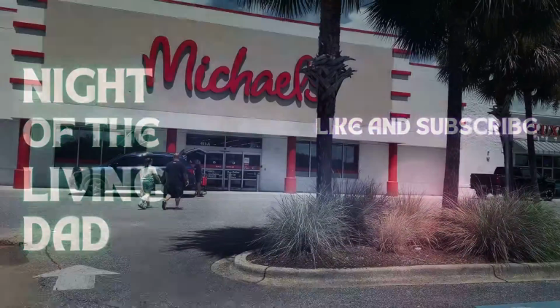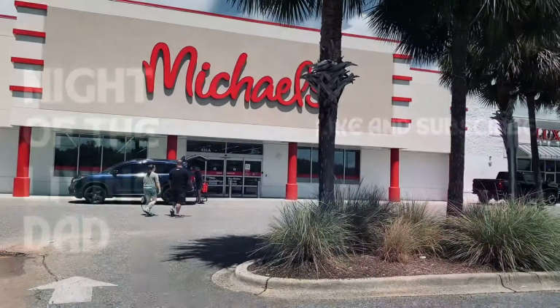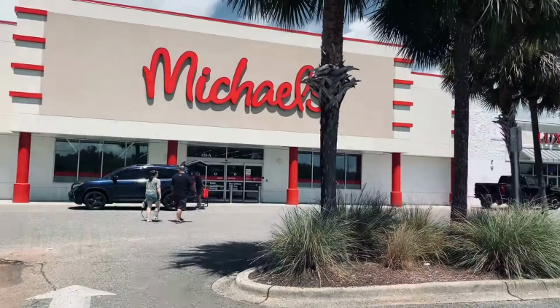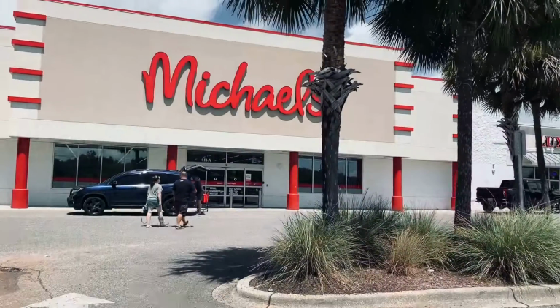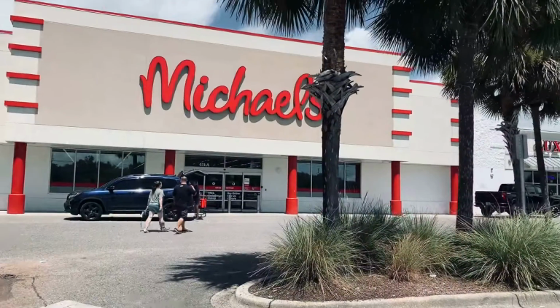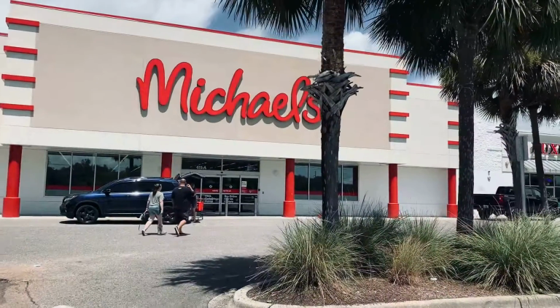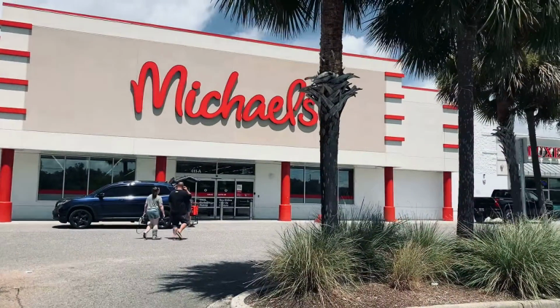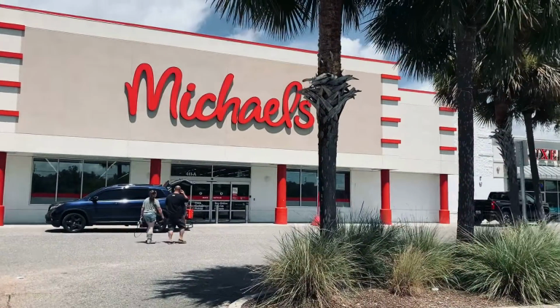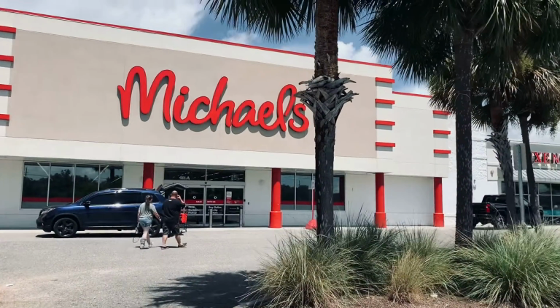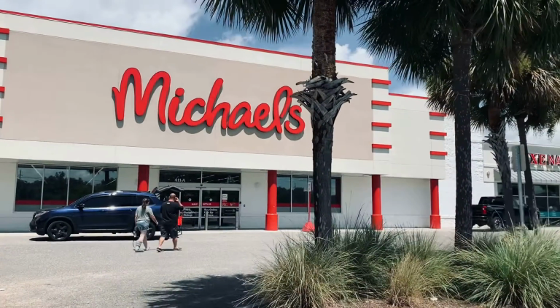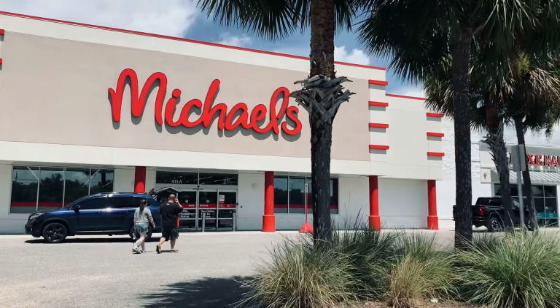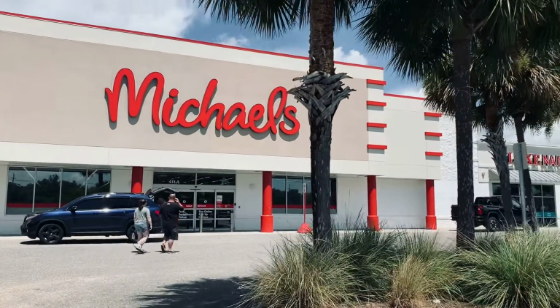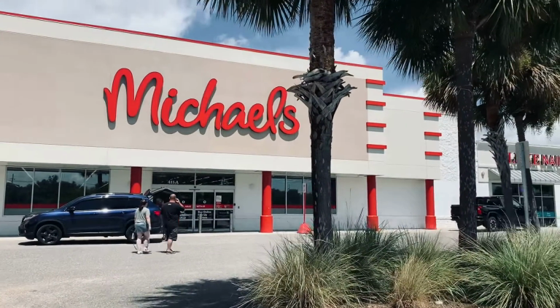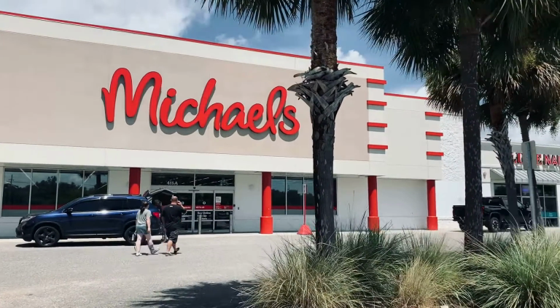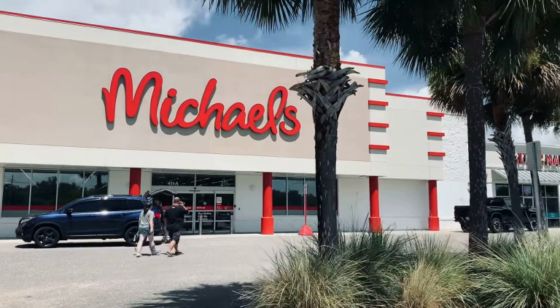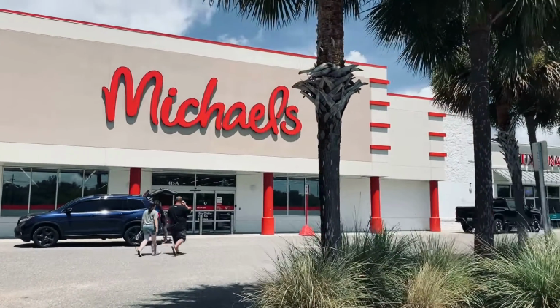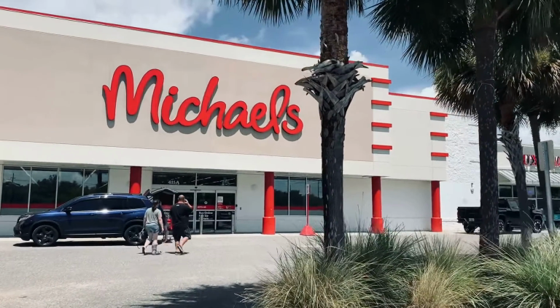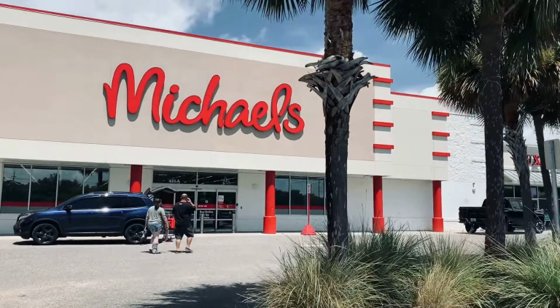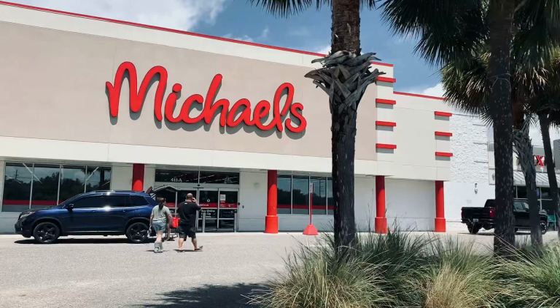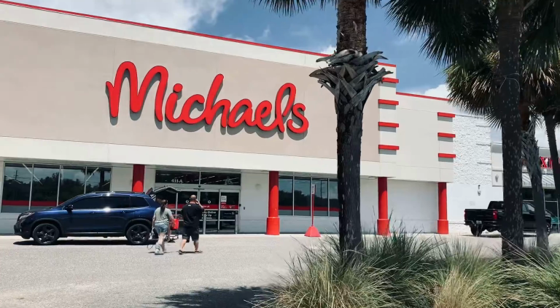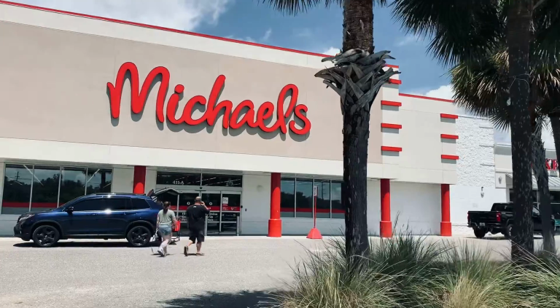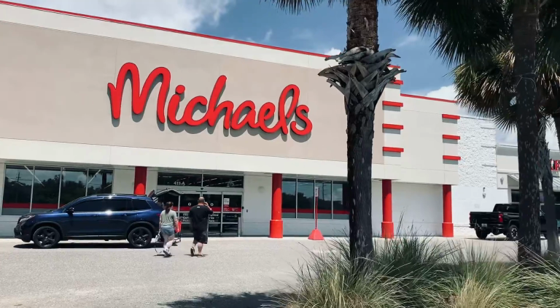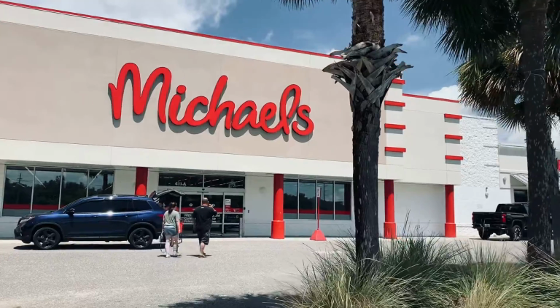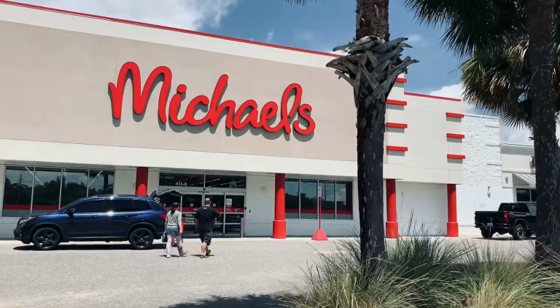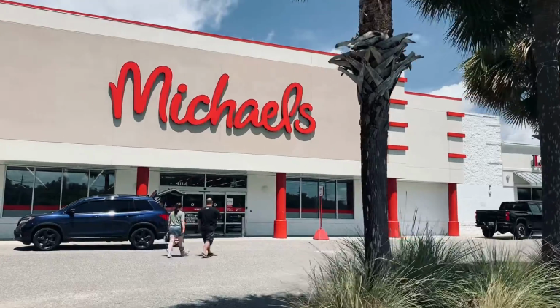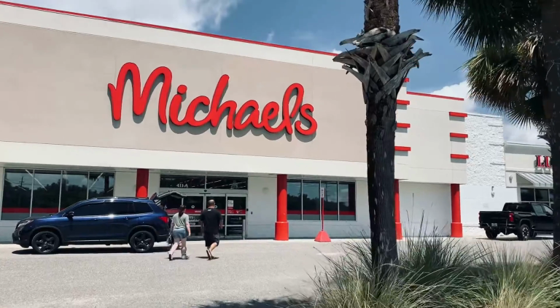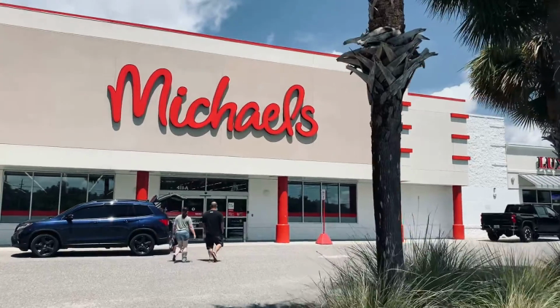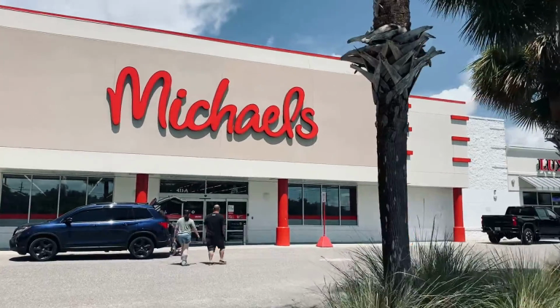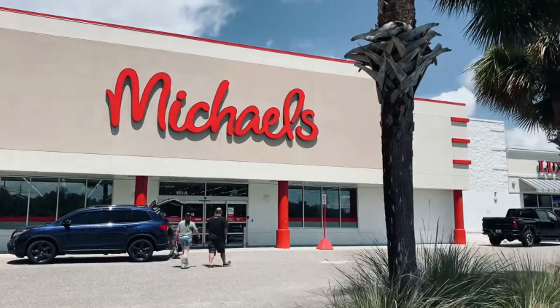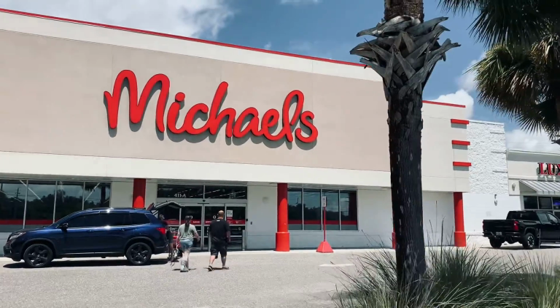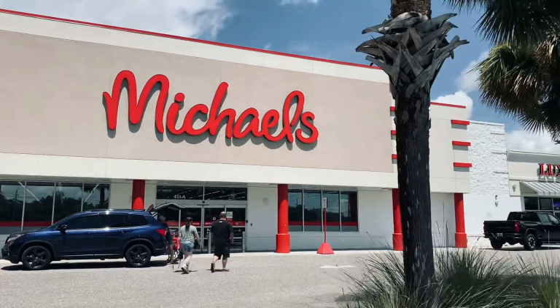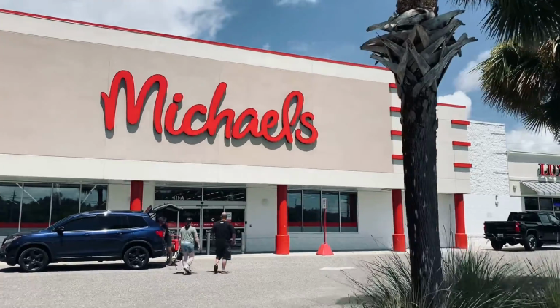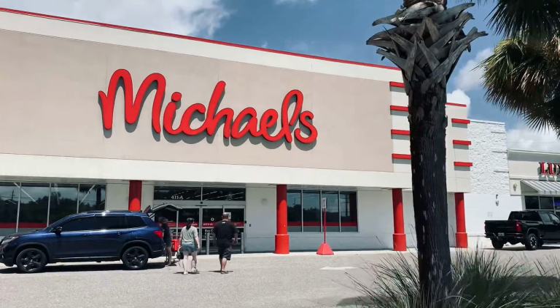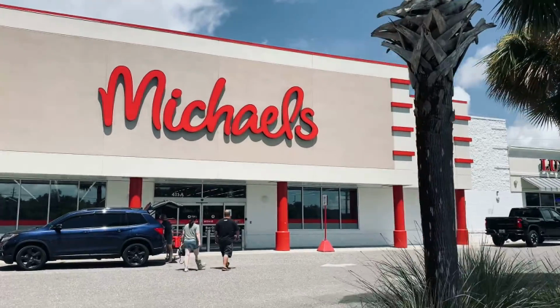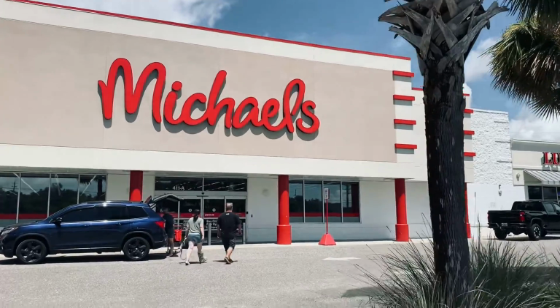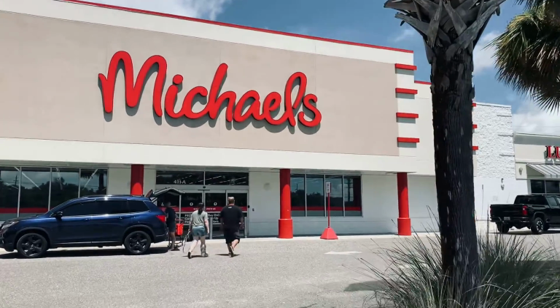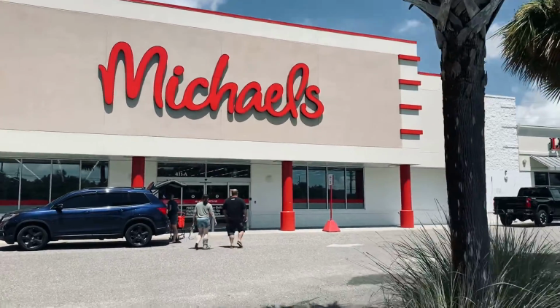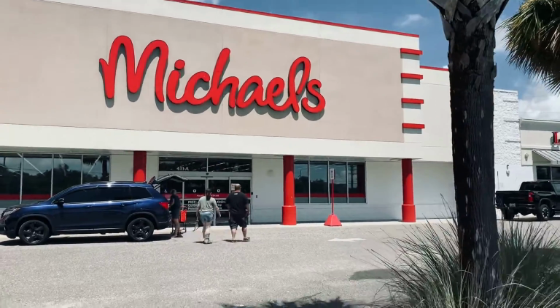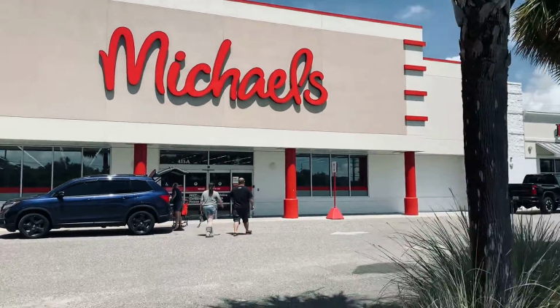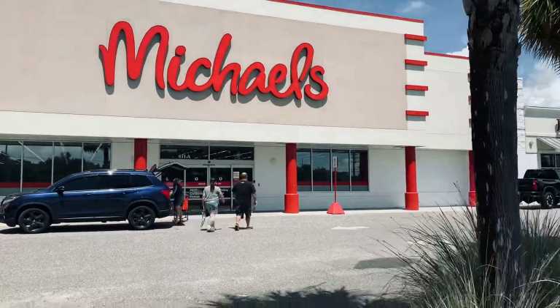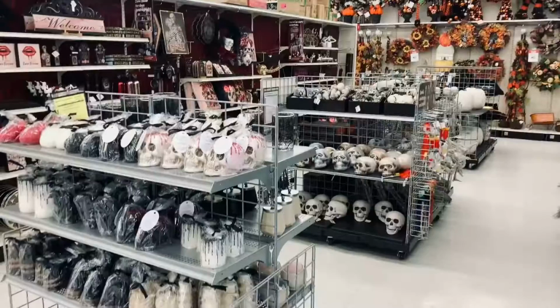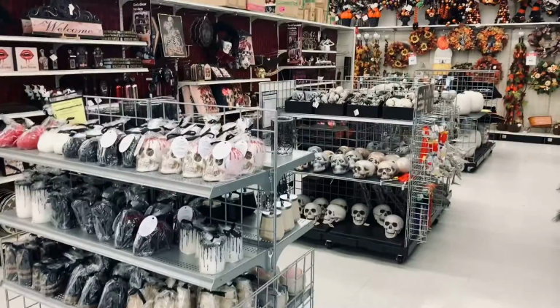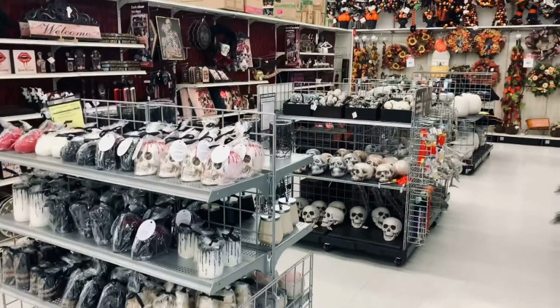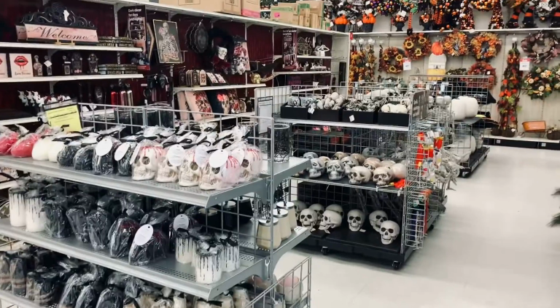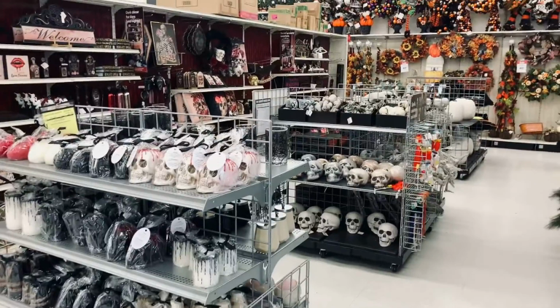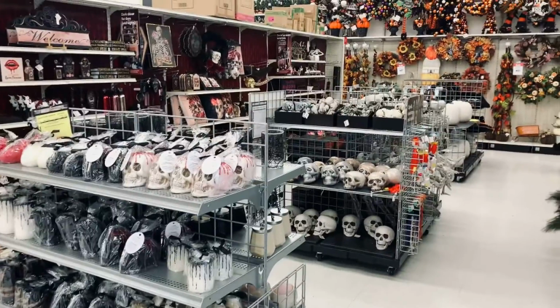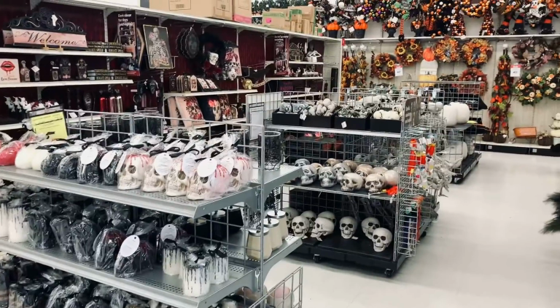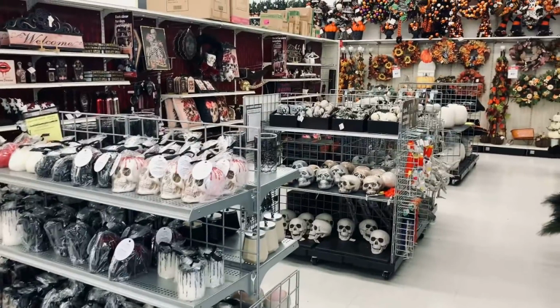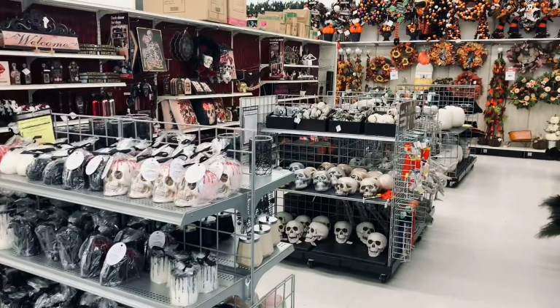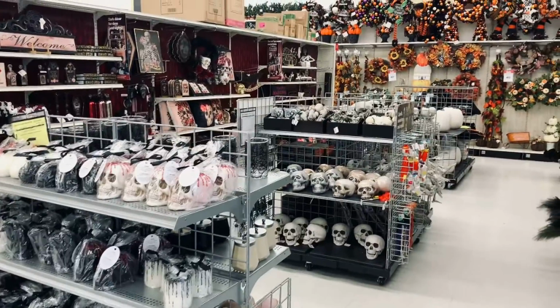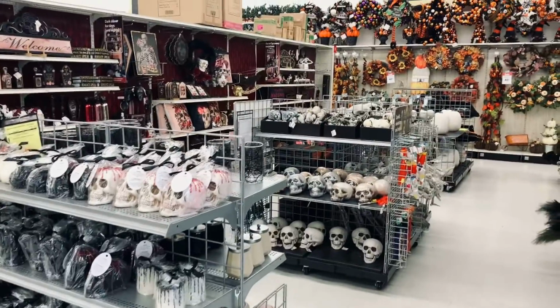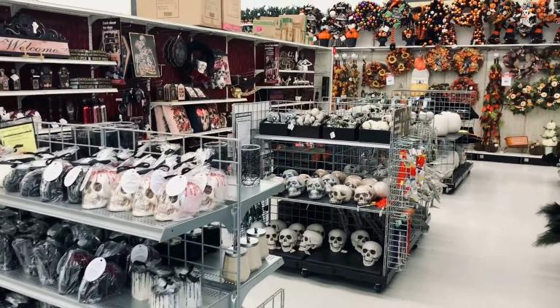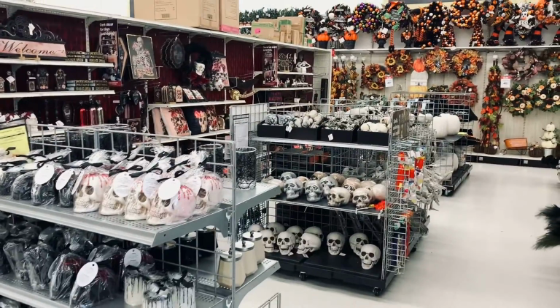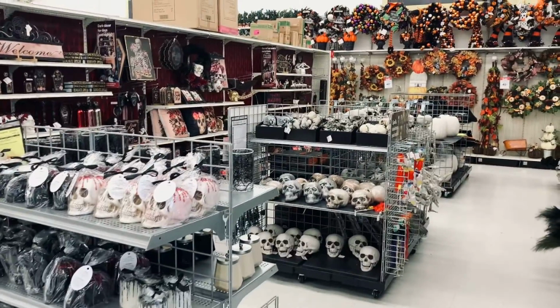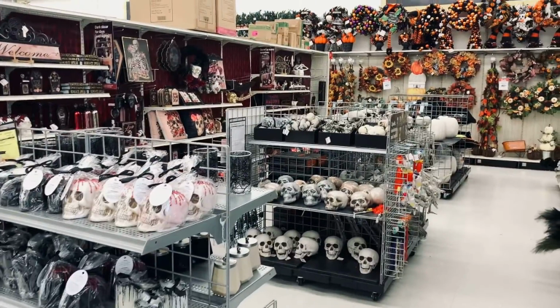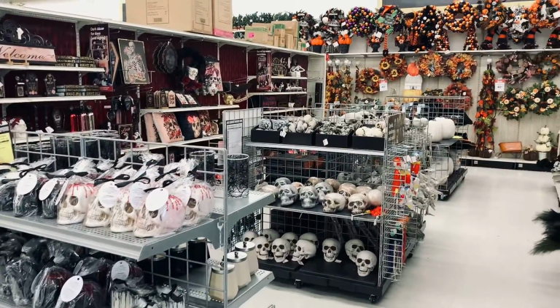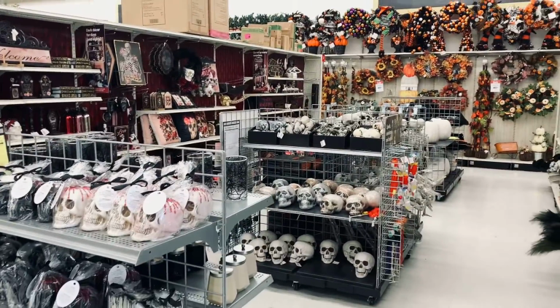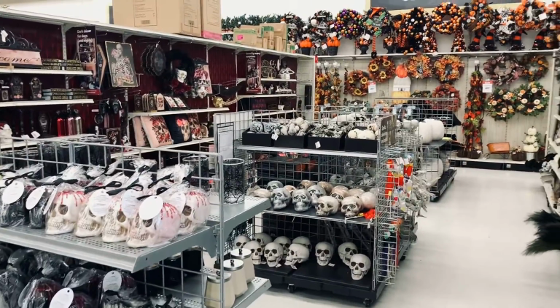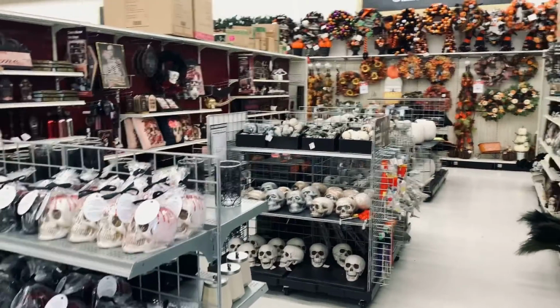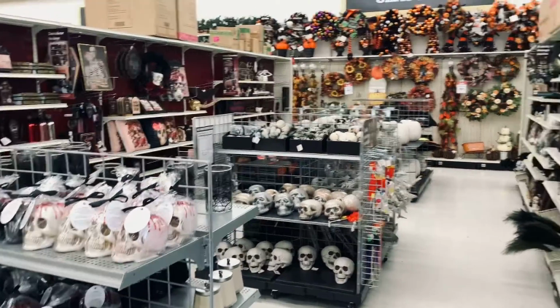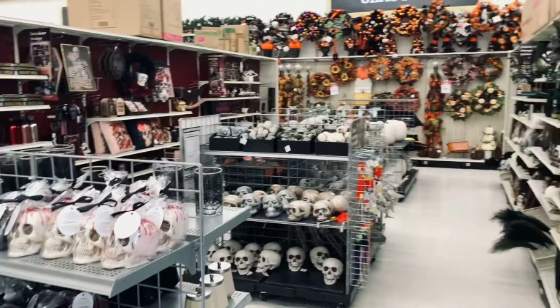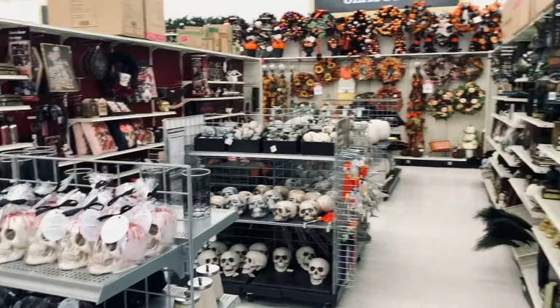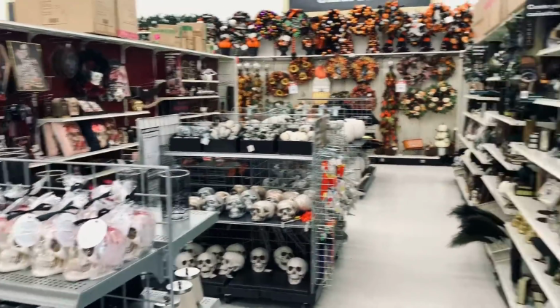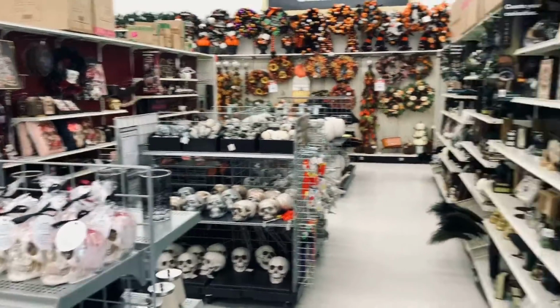Alright, let's check Michael's and see if they got any more Halloween stuff. It does look like they got some new stuff in.